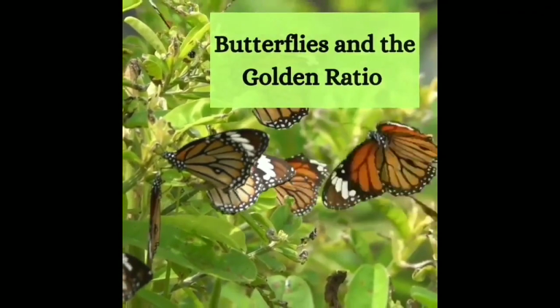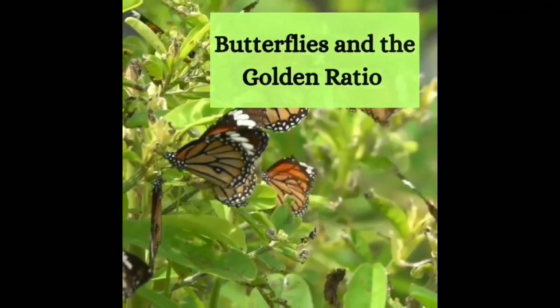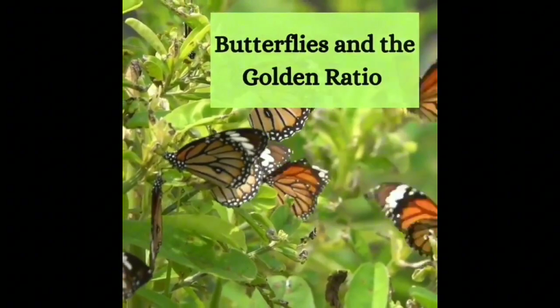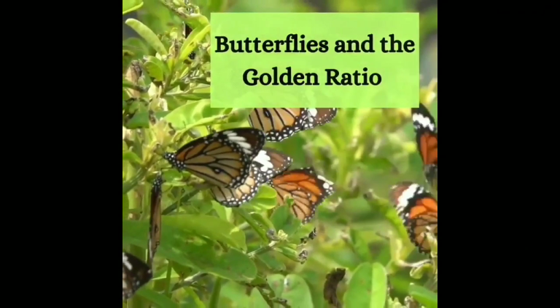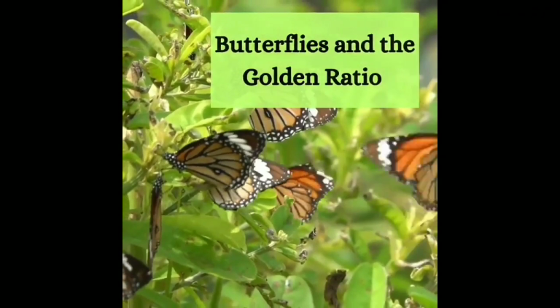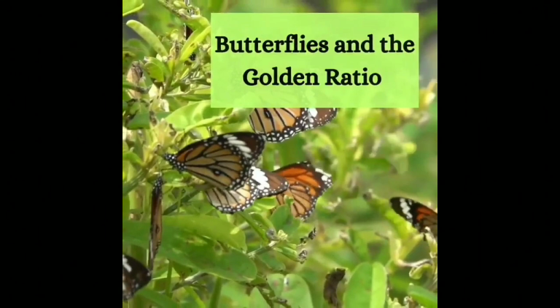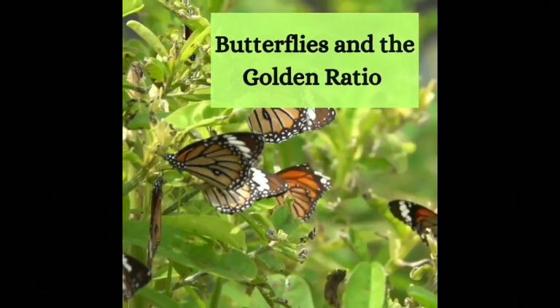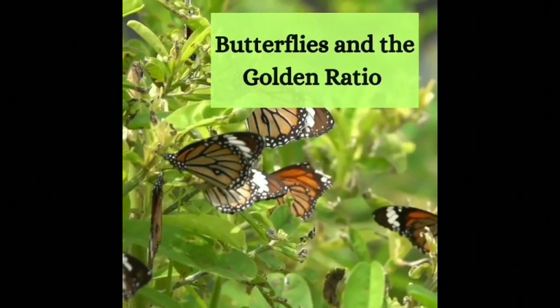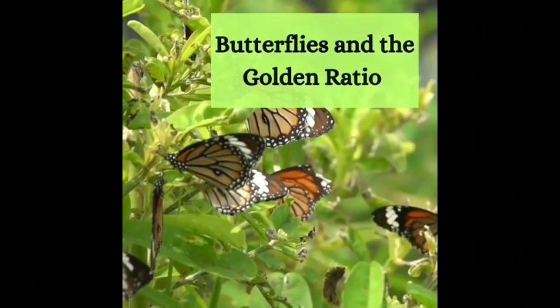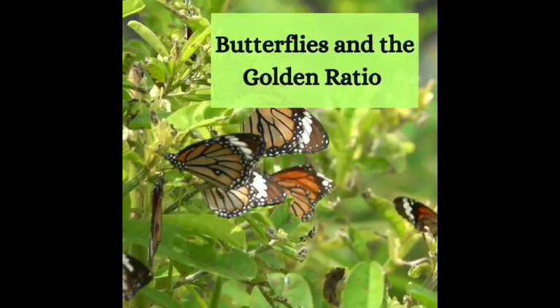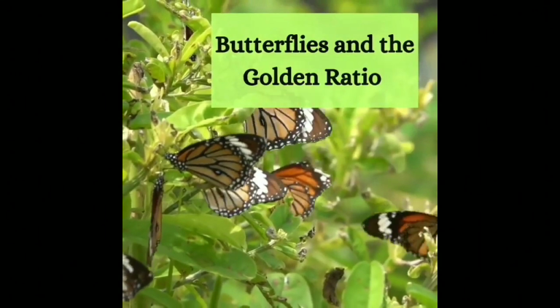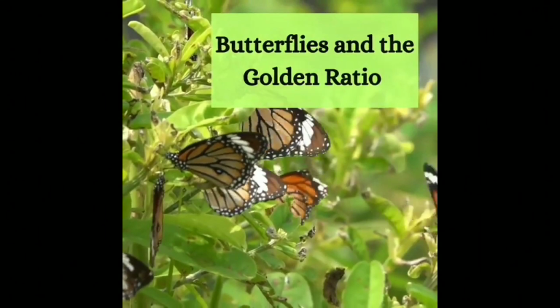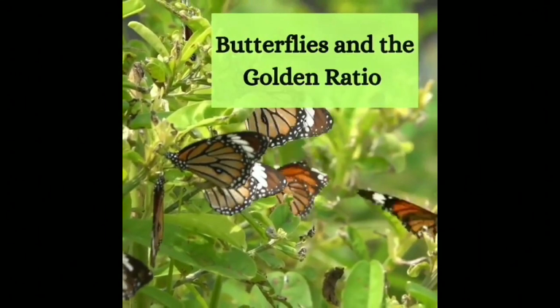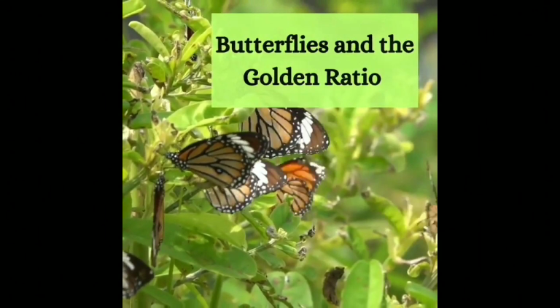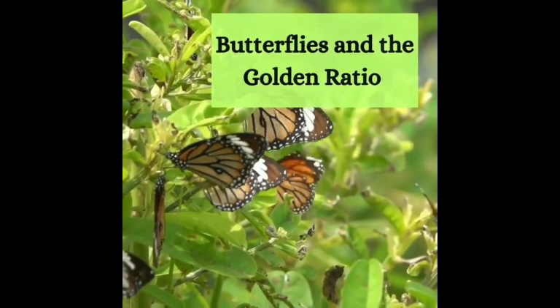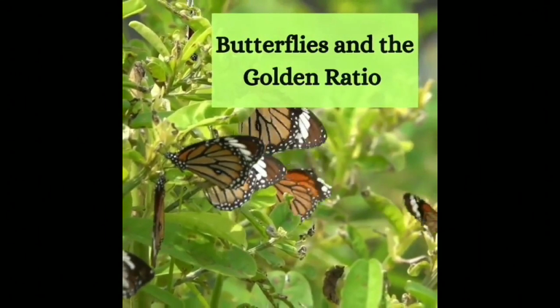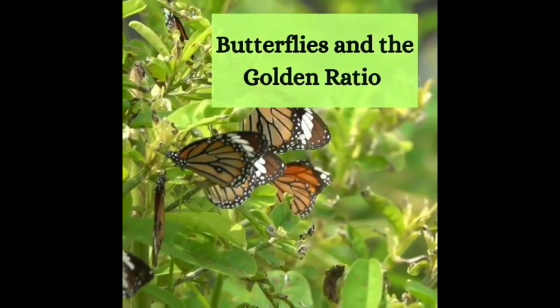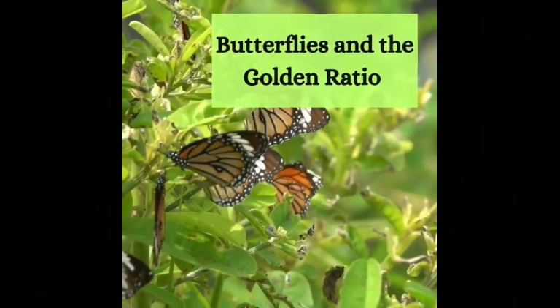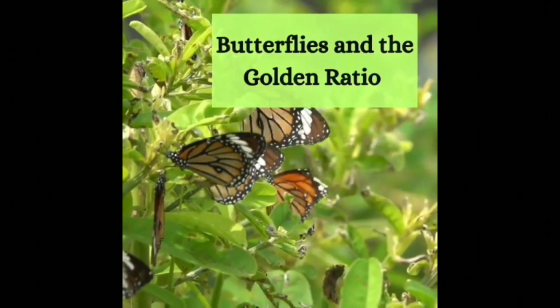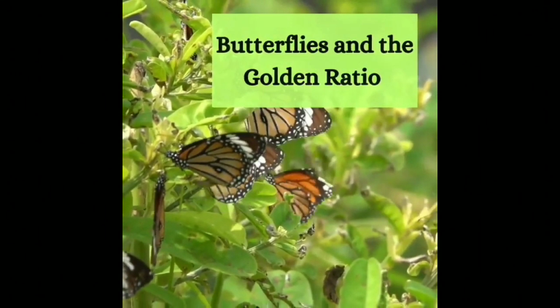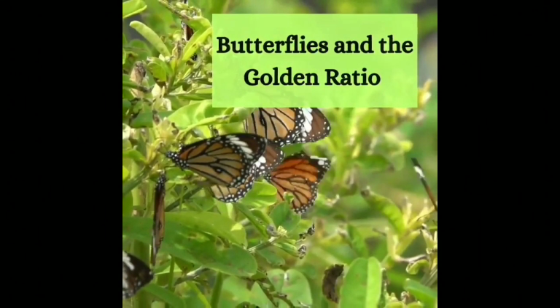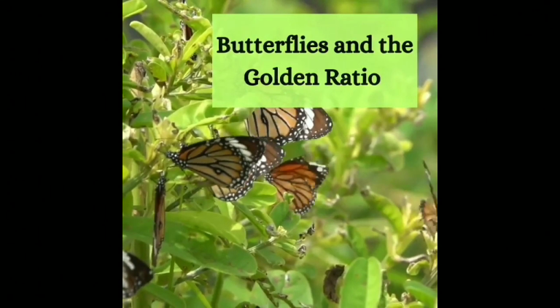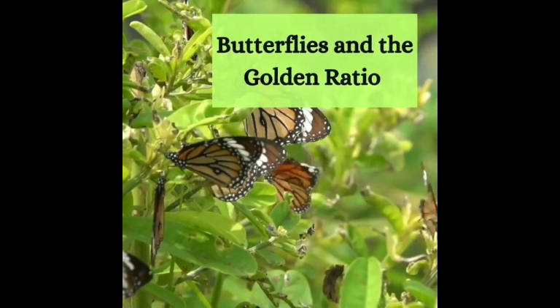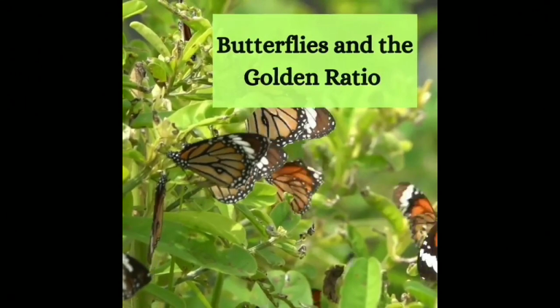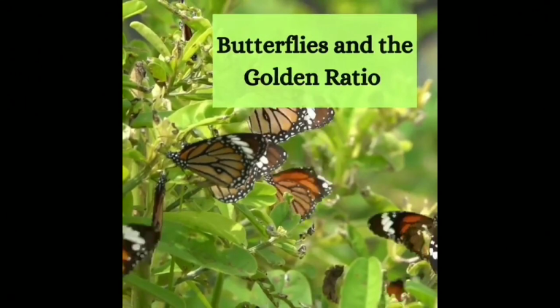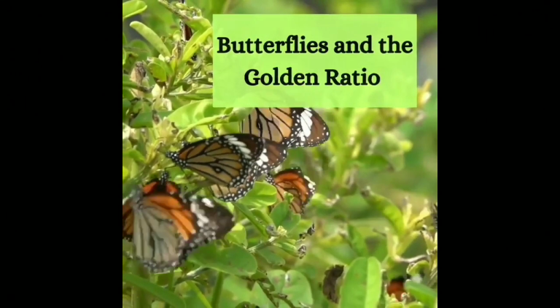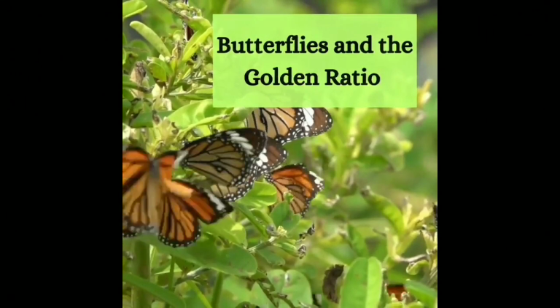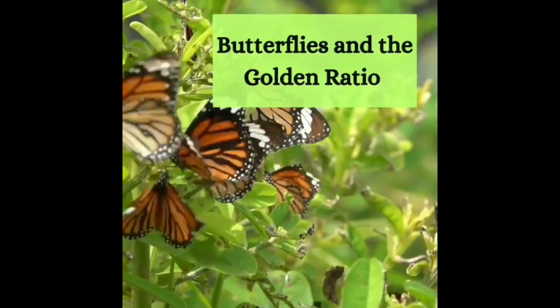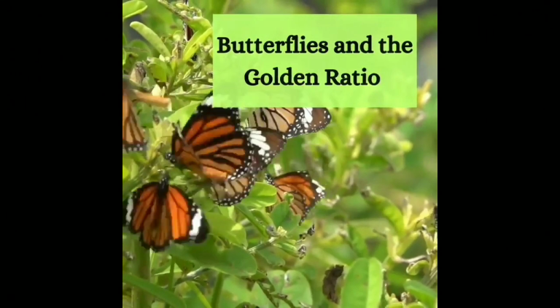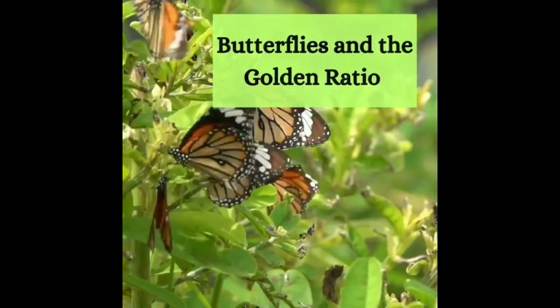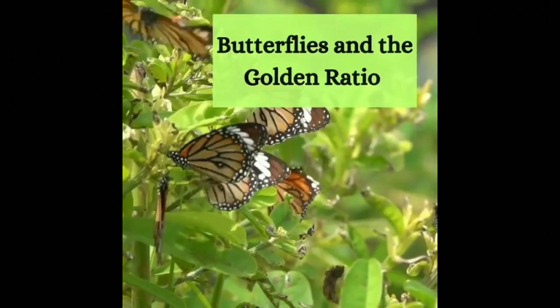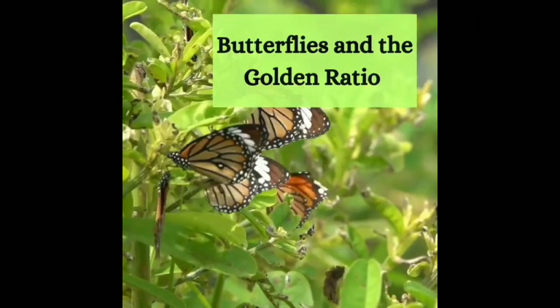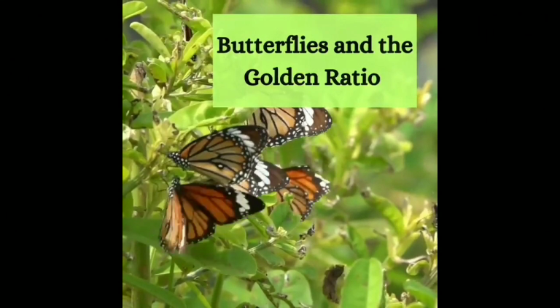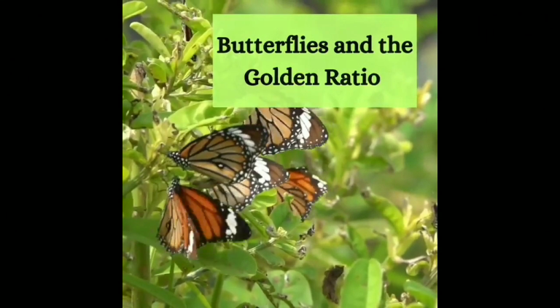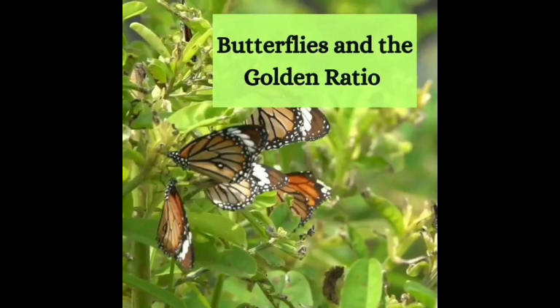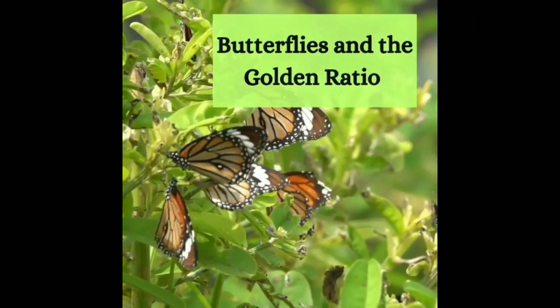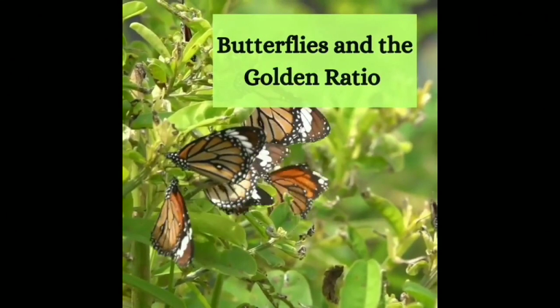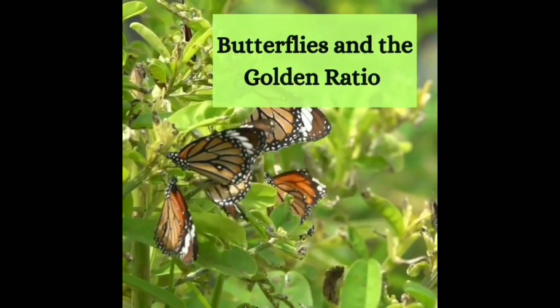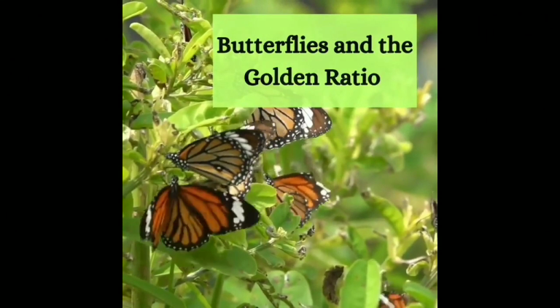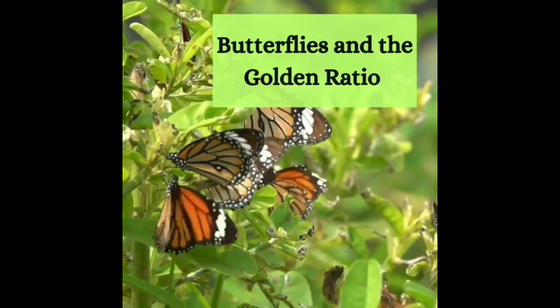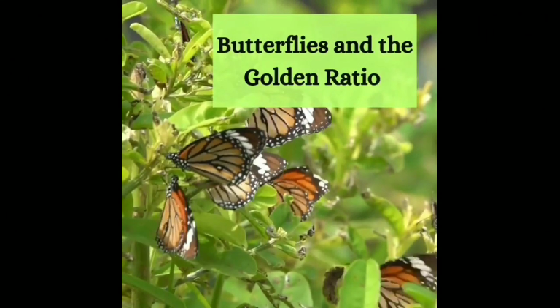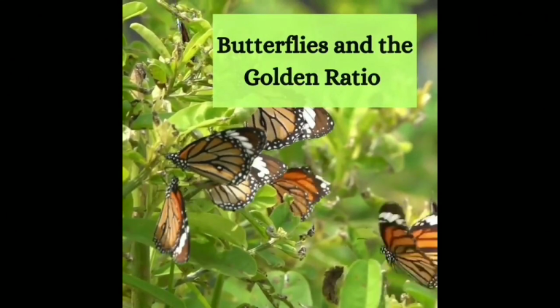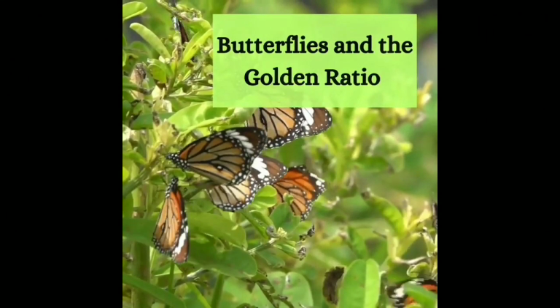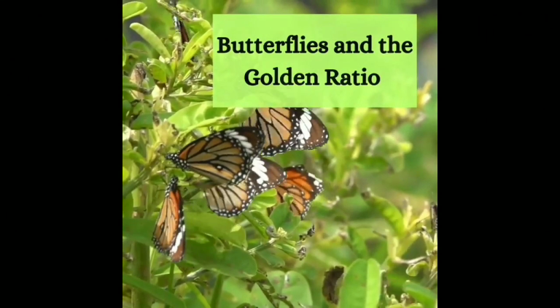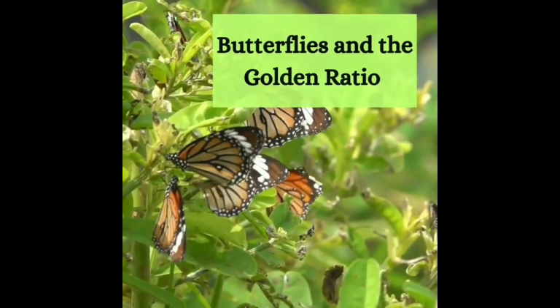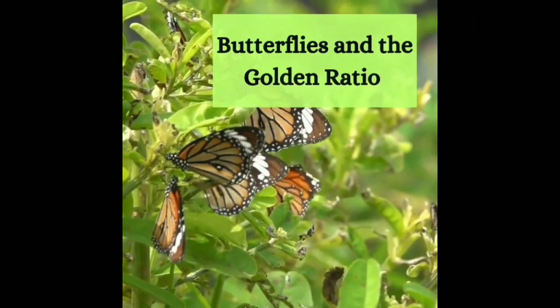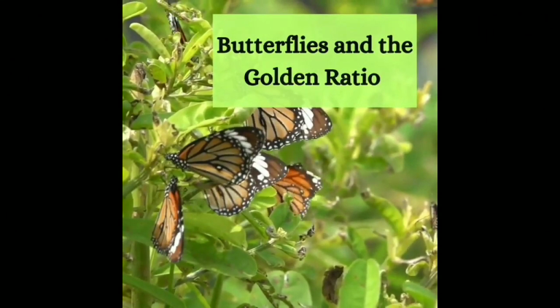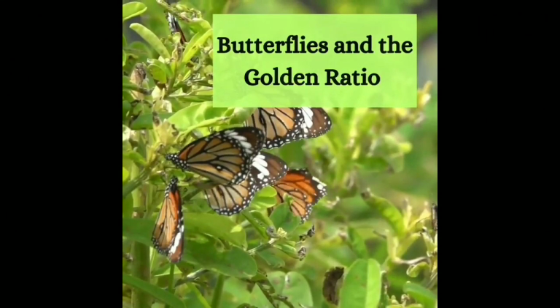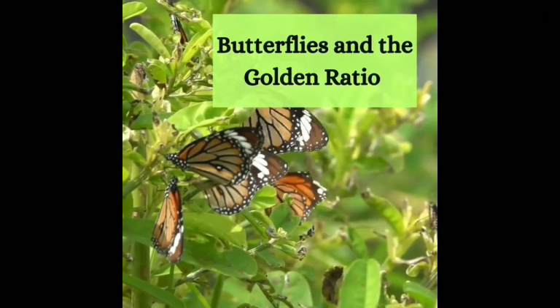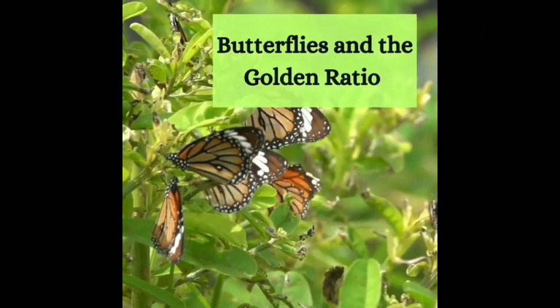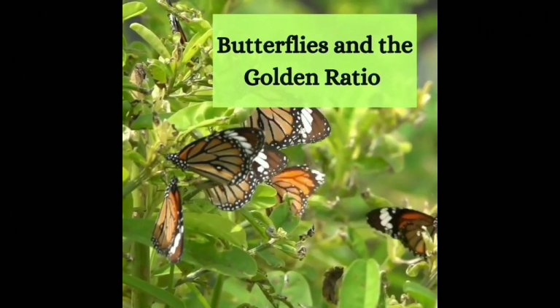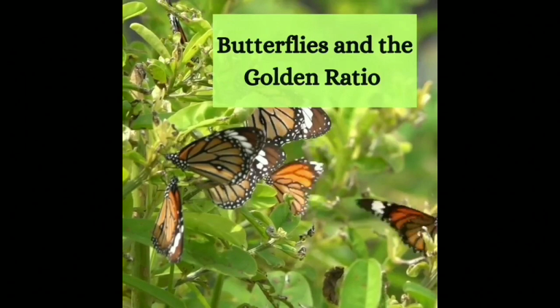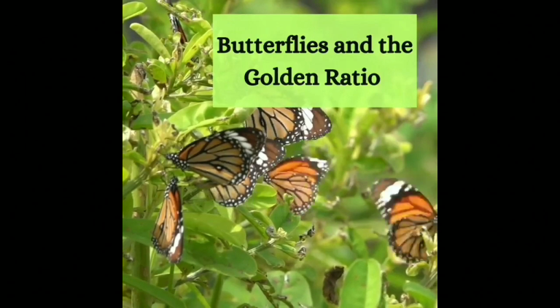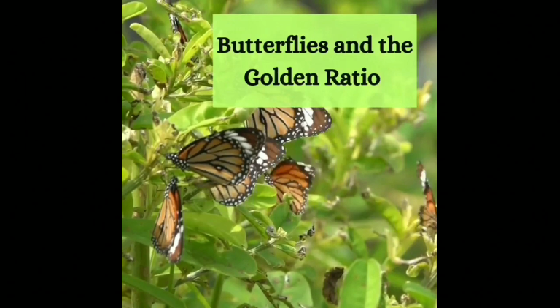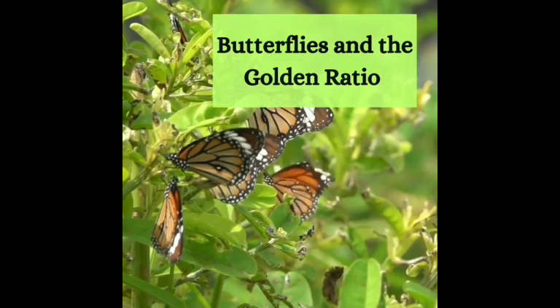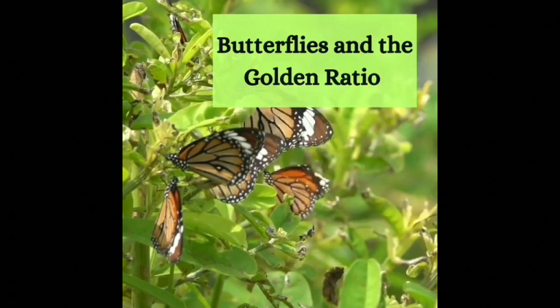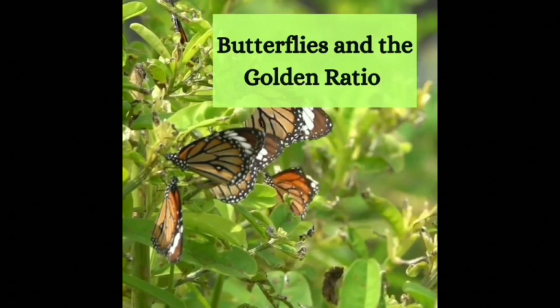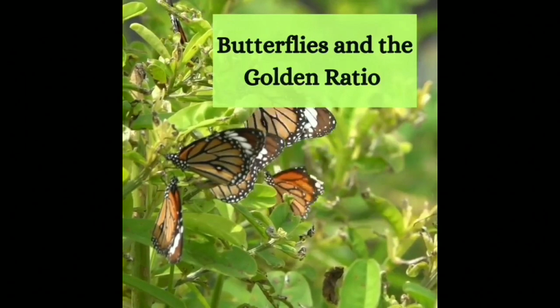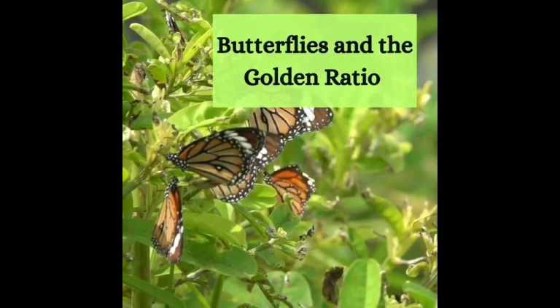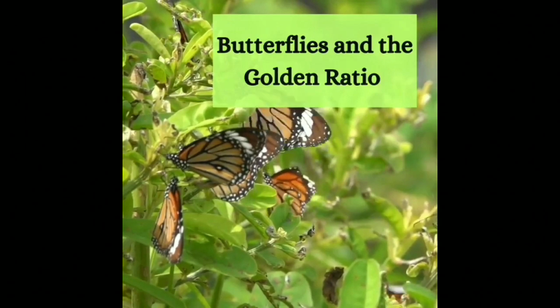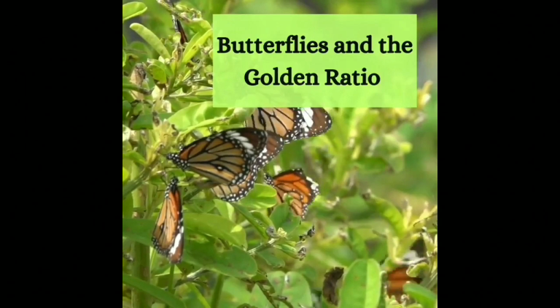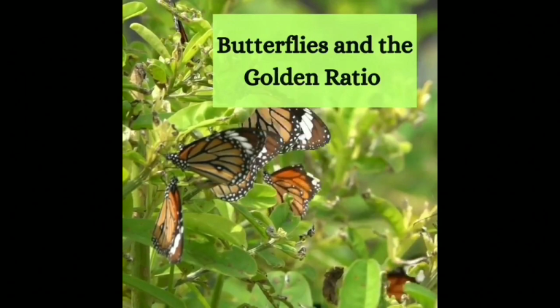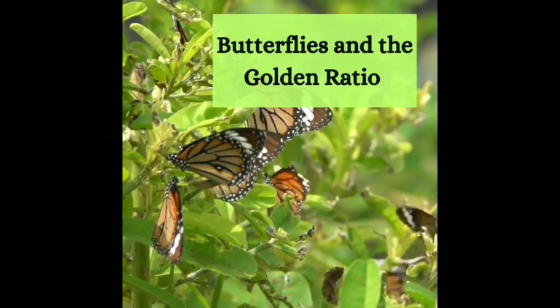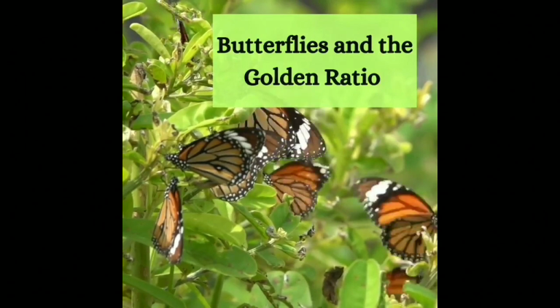The wings of butterflies often exhibit the golden ratio, showcasing mathematics, elegance, and grace in nature.